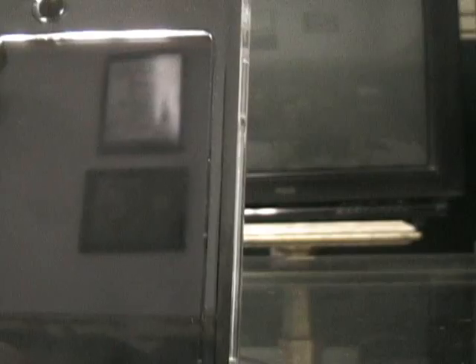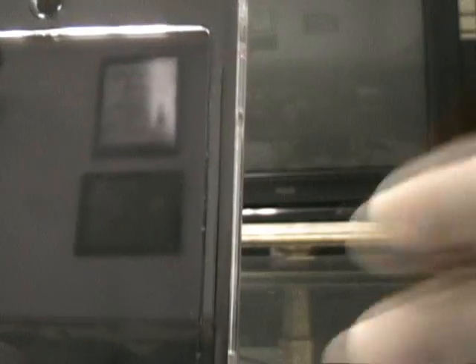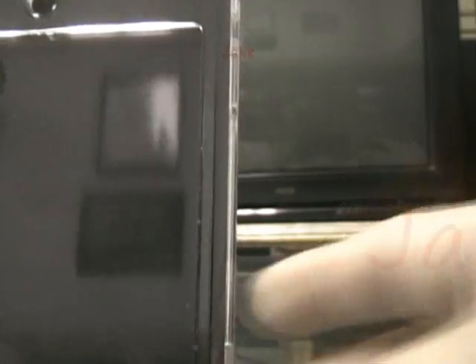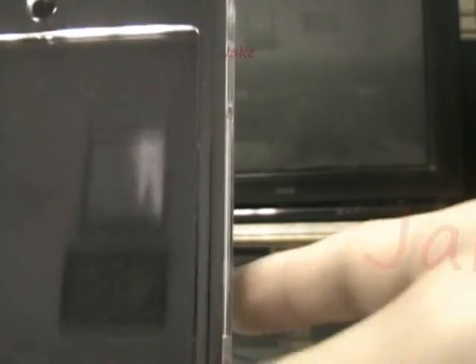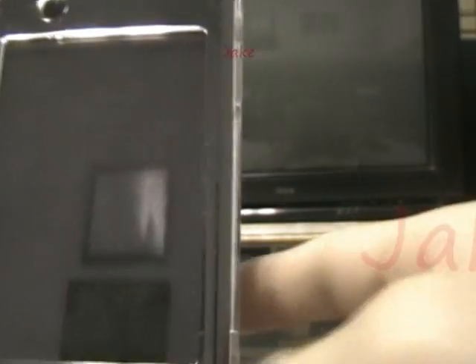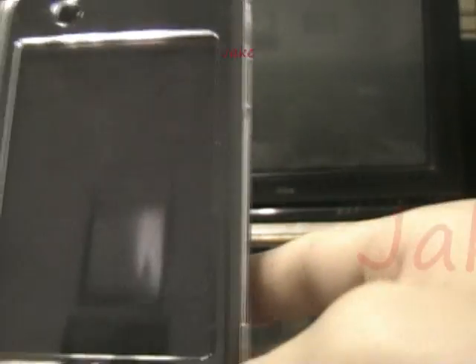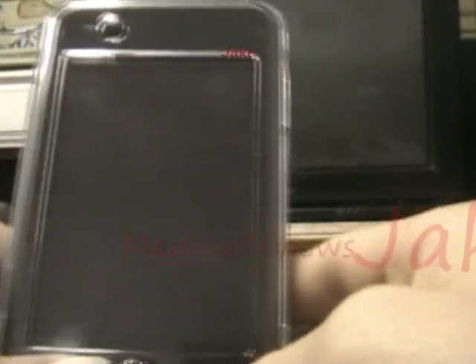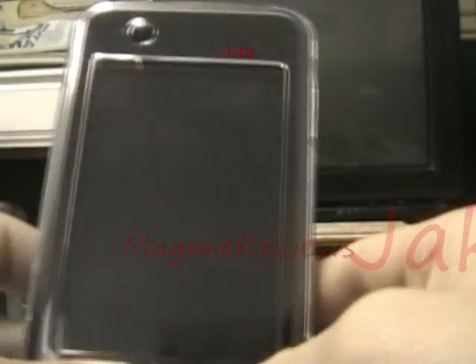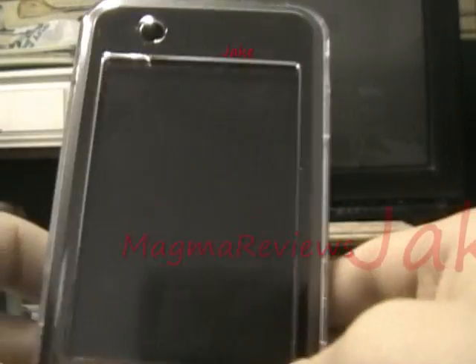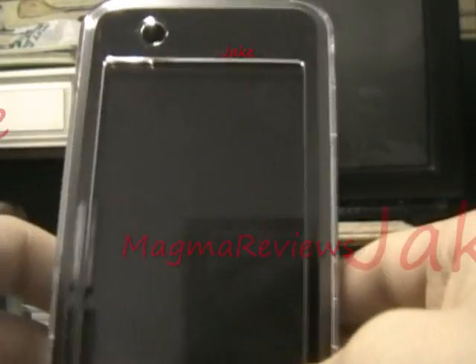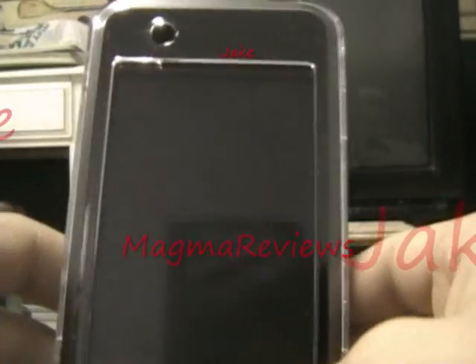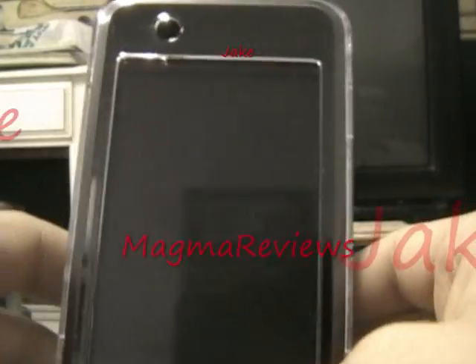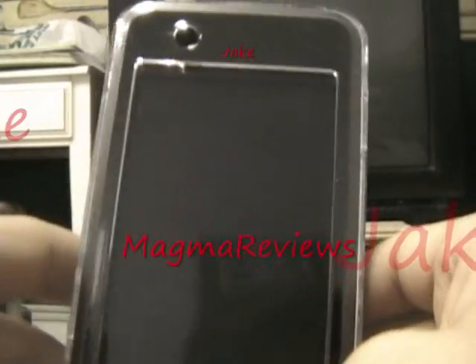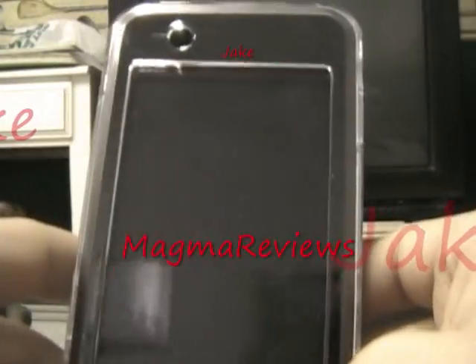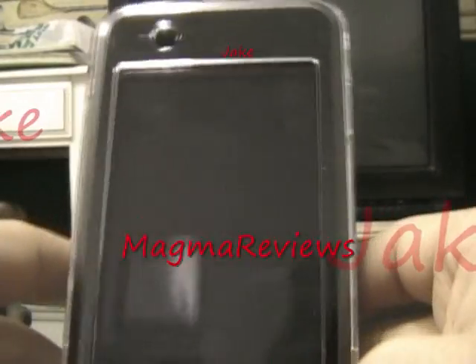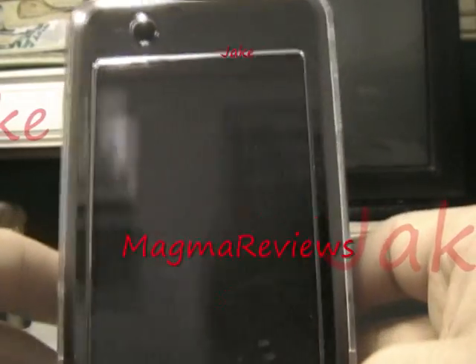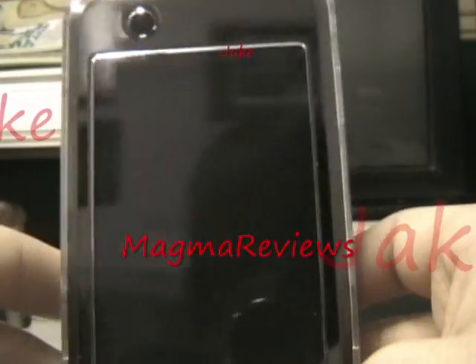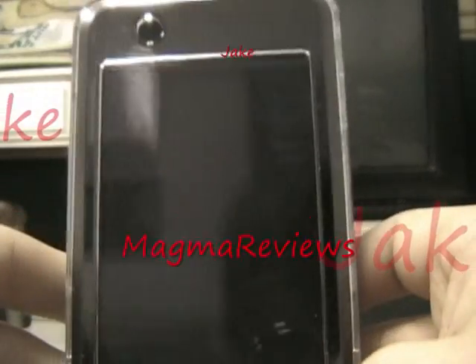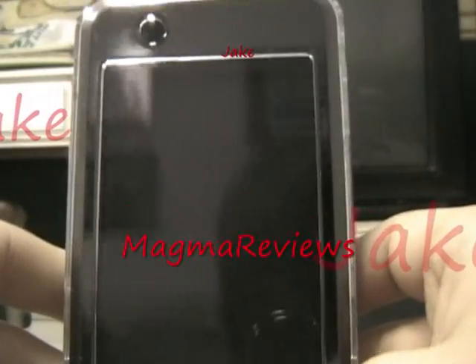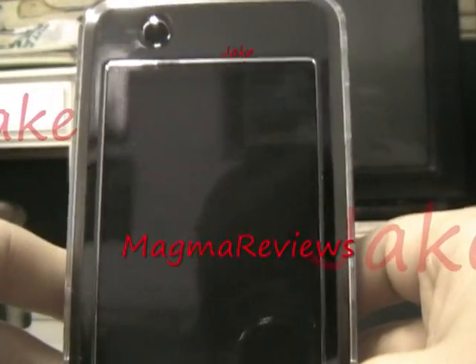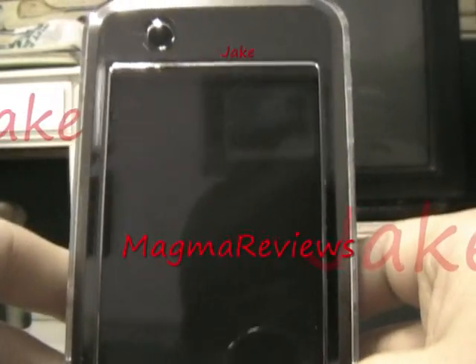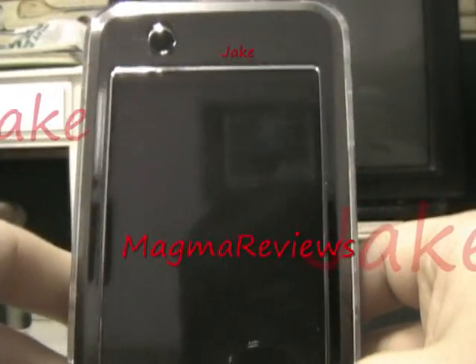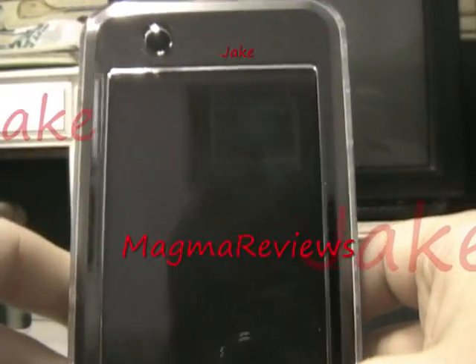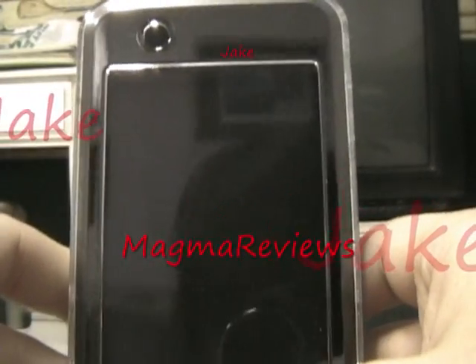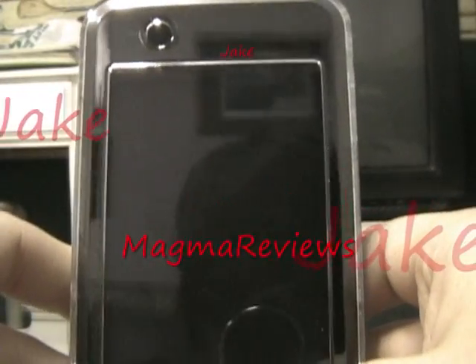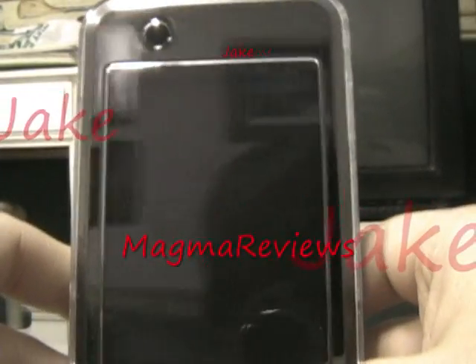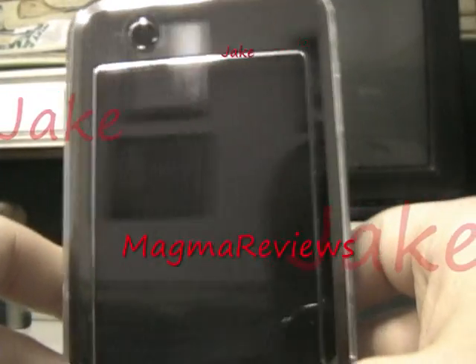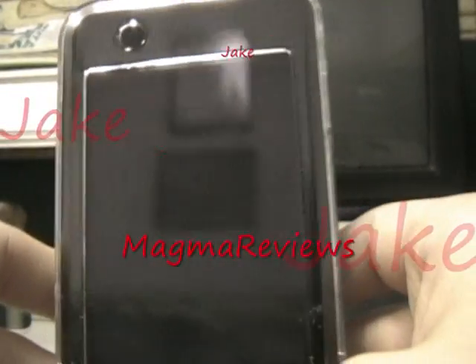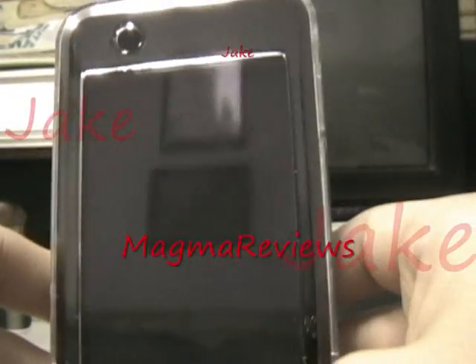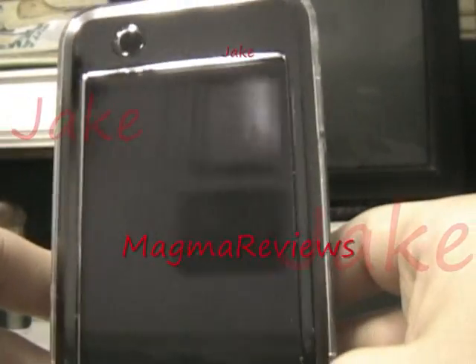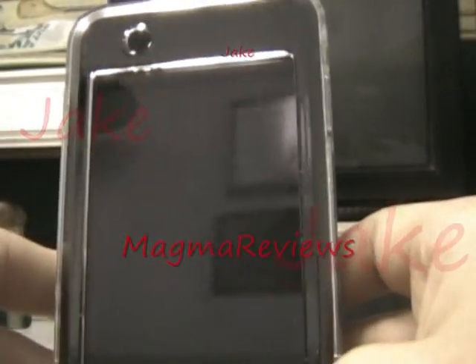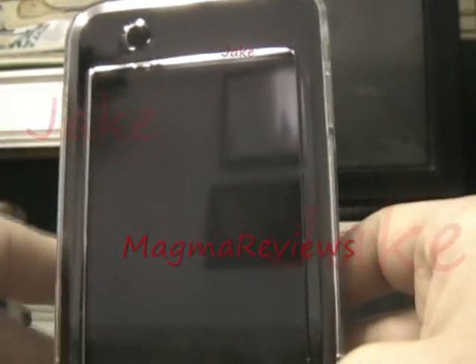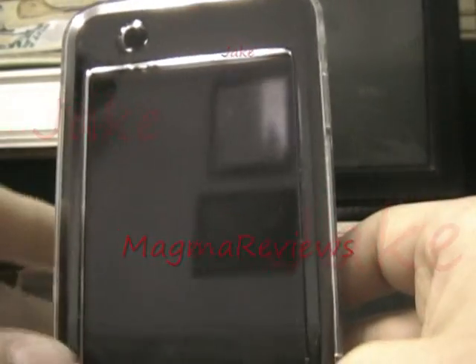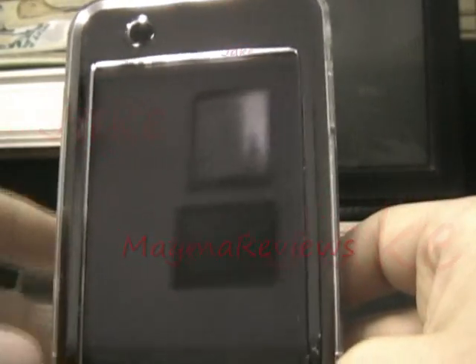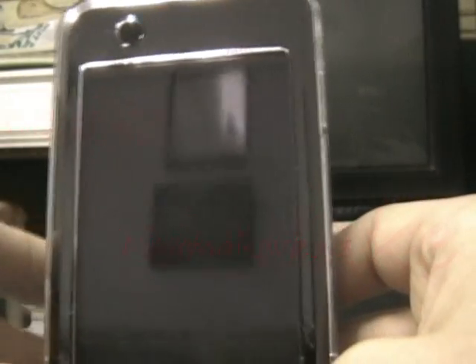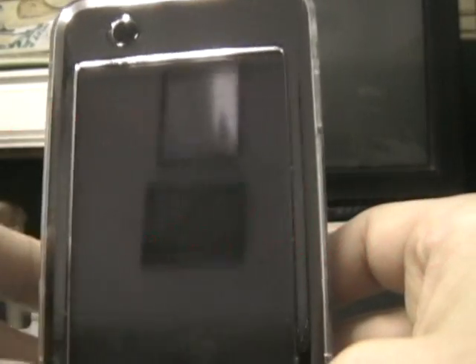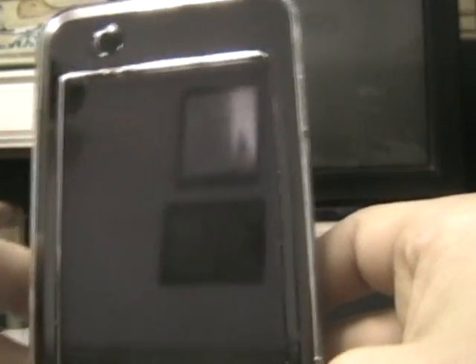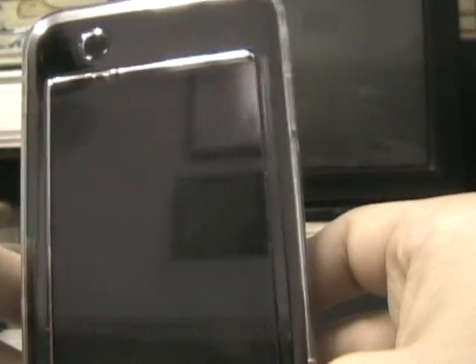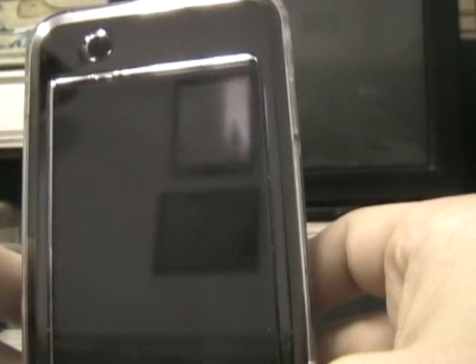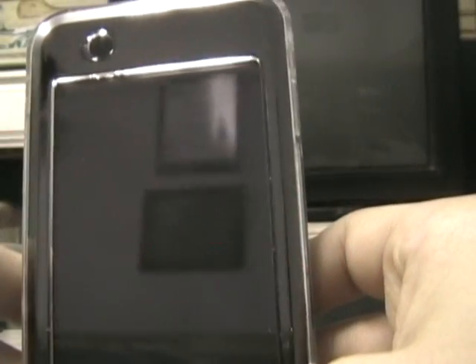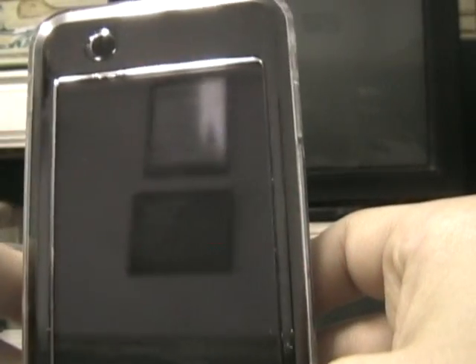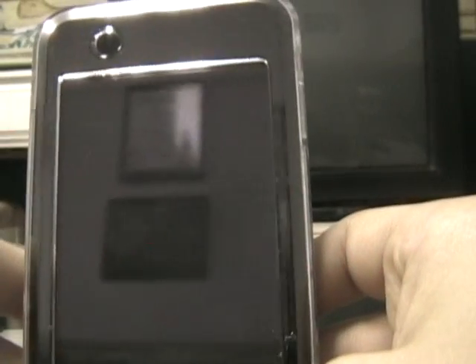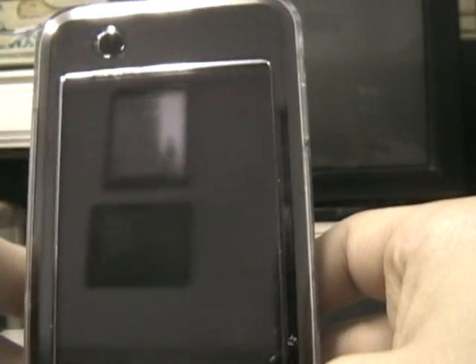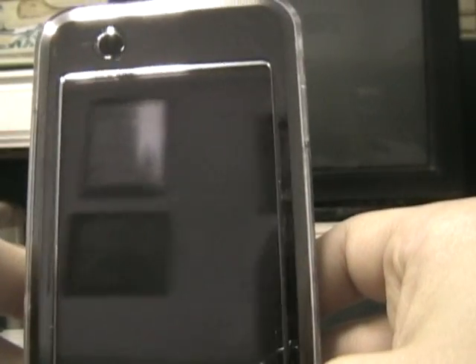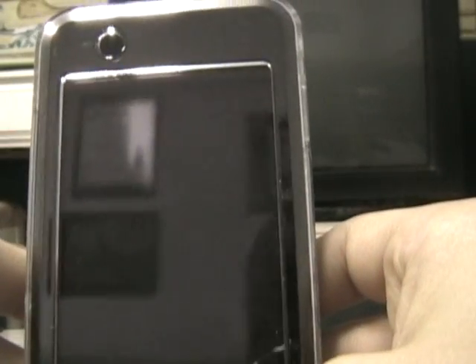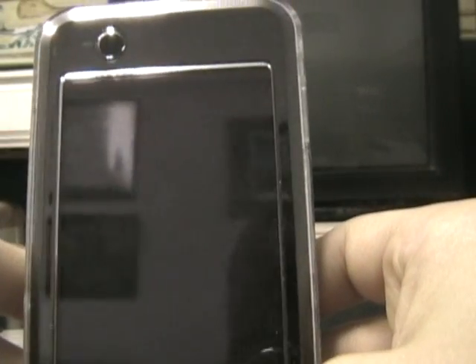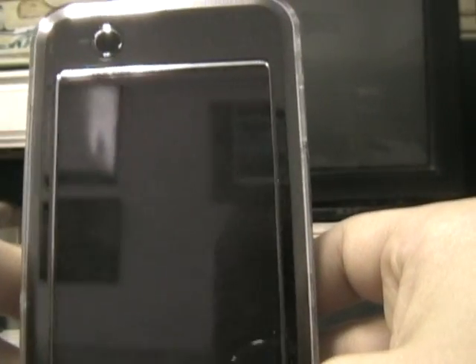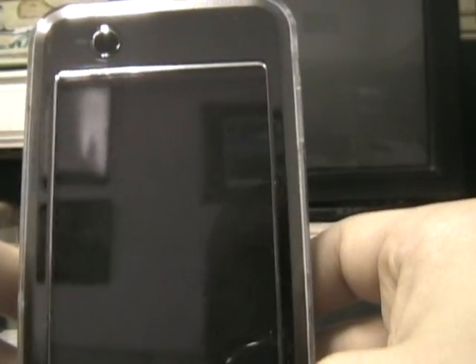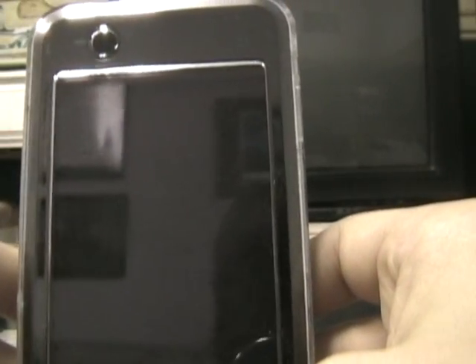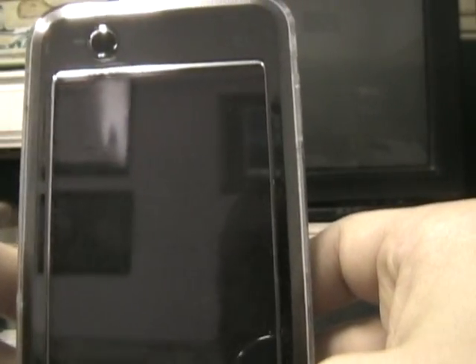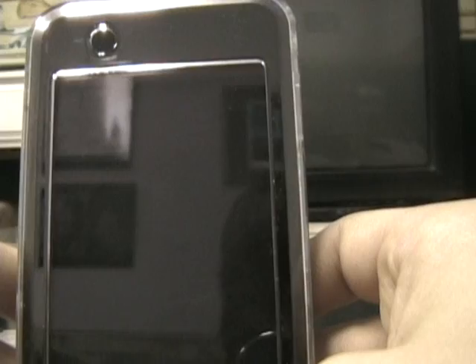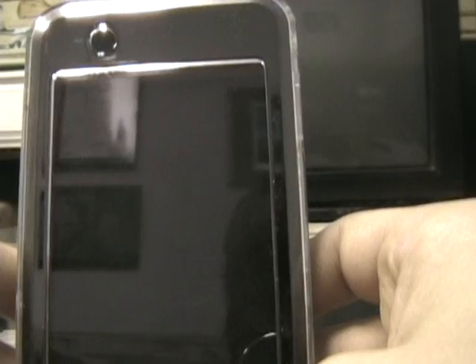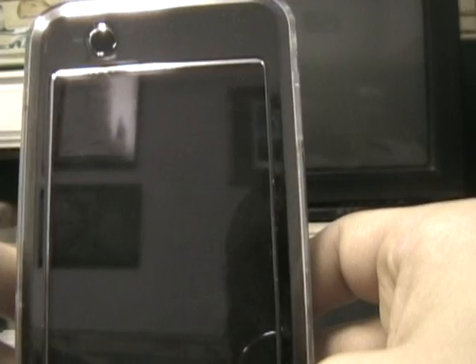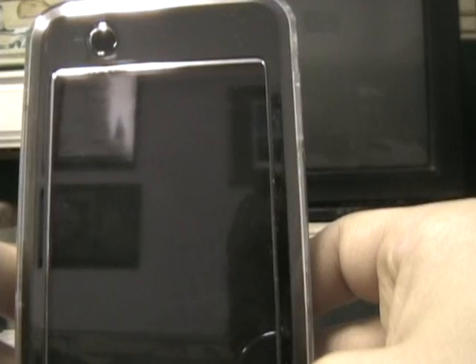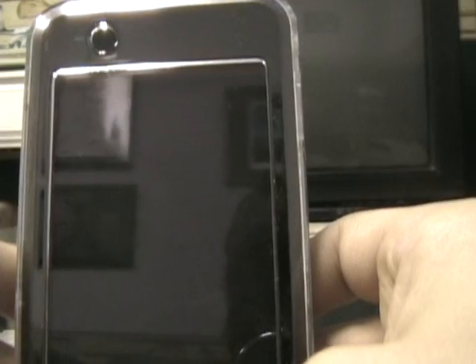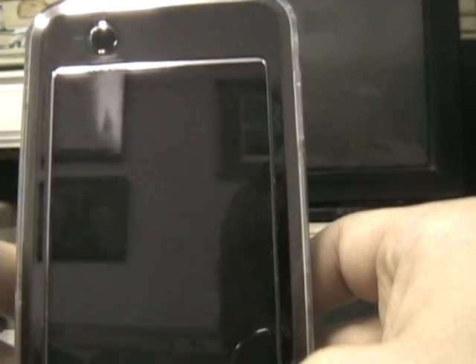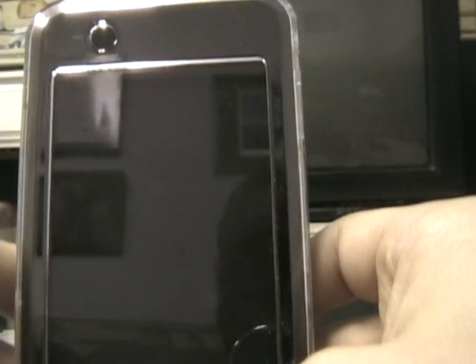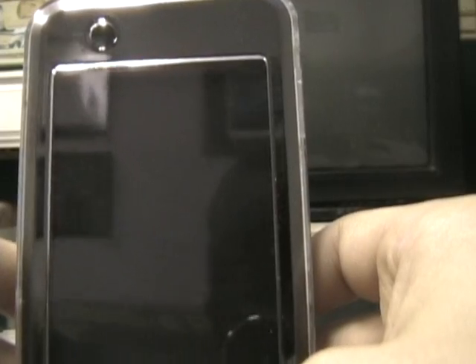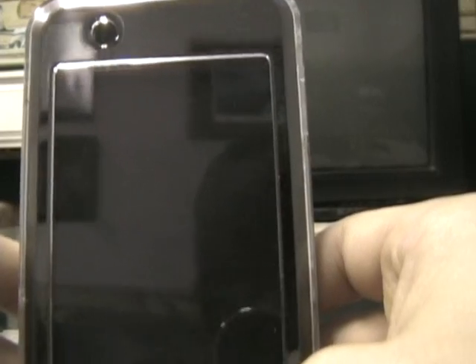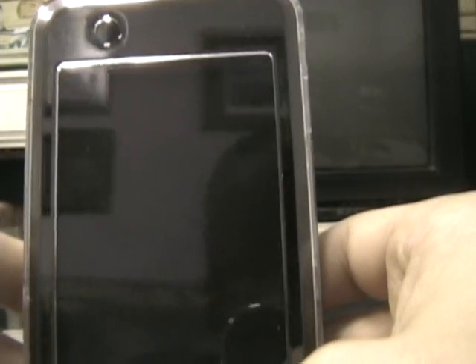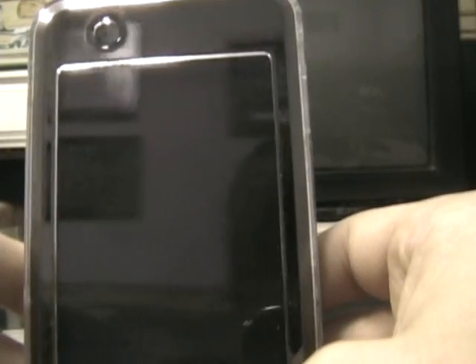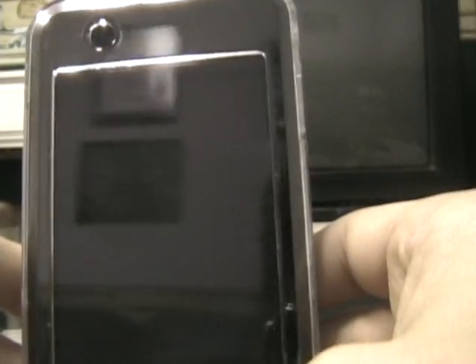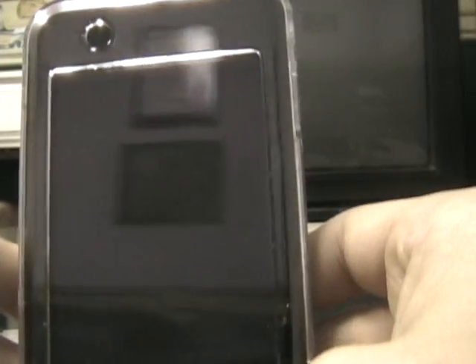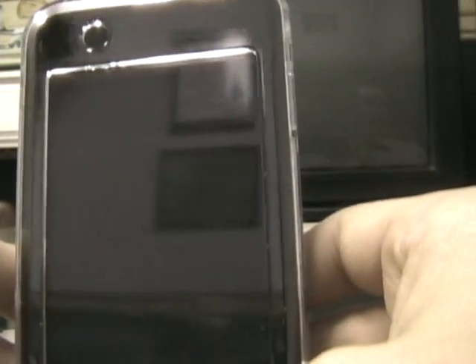Hey YouTube, this is Jake from Magma Reviews. Today I'm going to show you how to successfully jailbreak your iPod Touch.